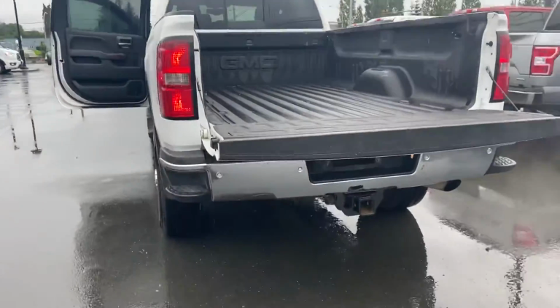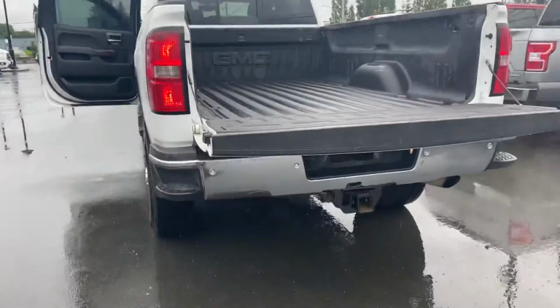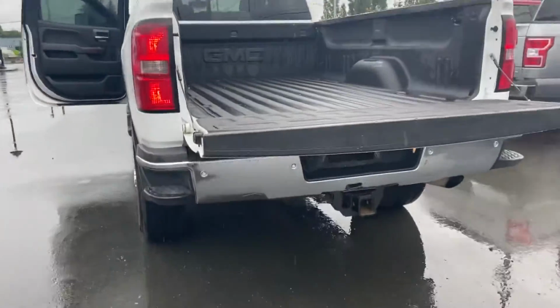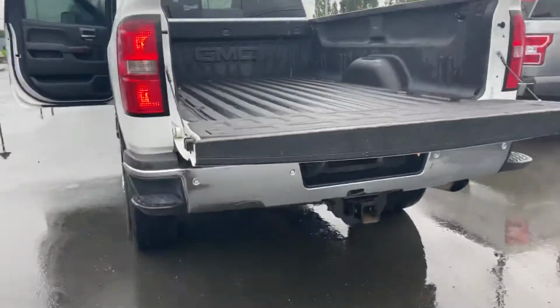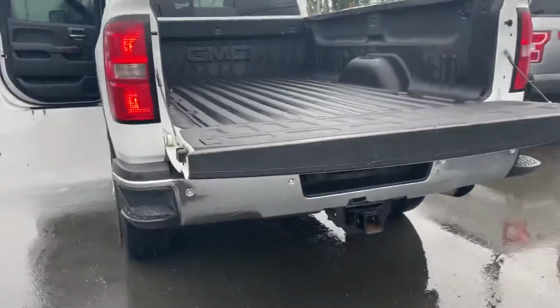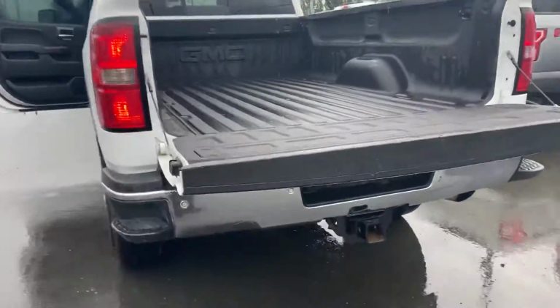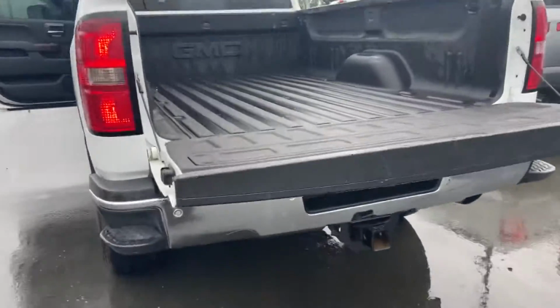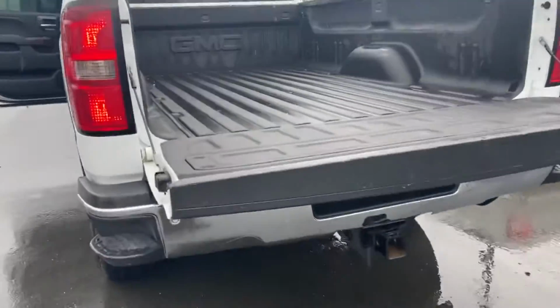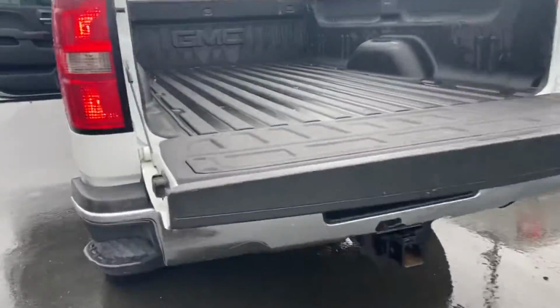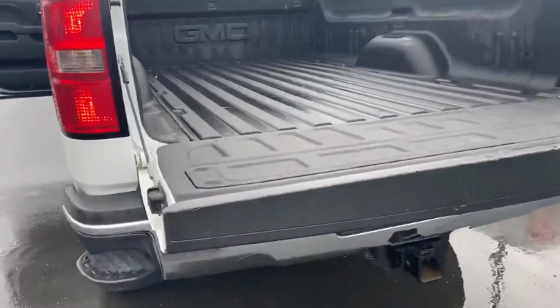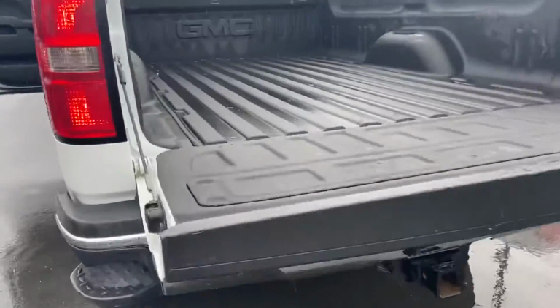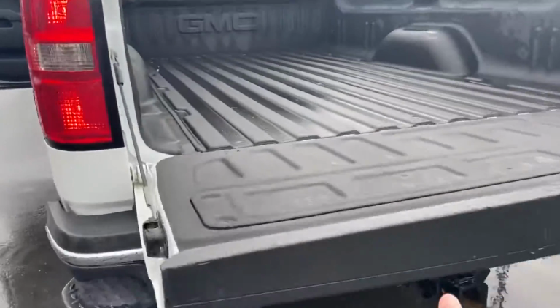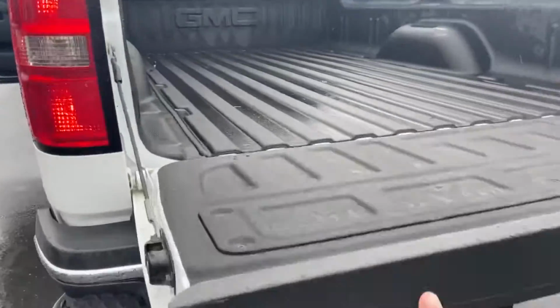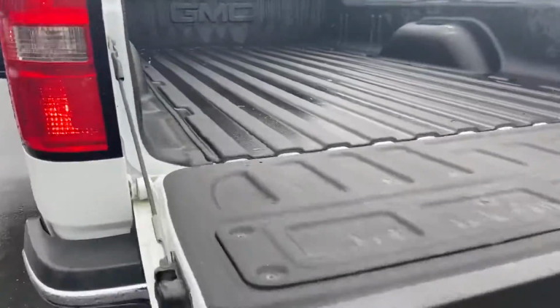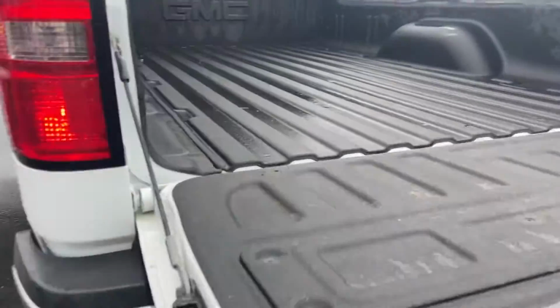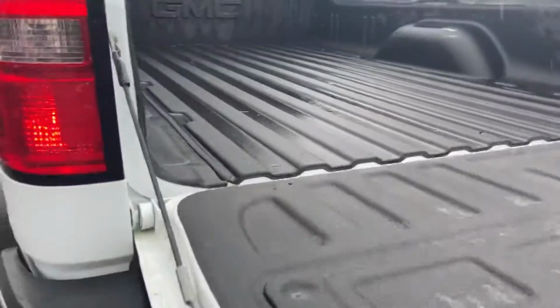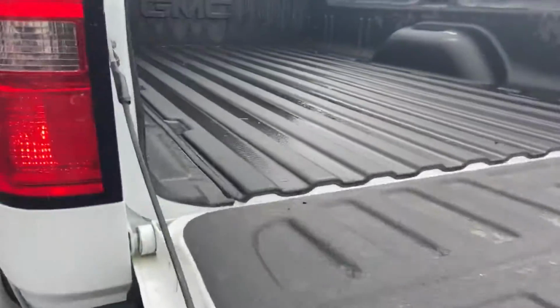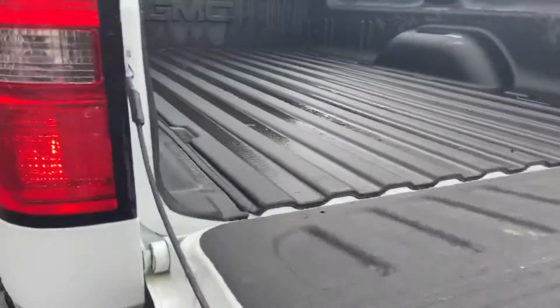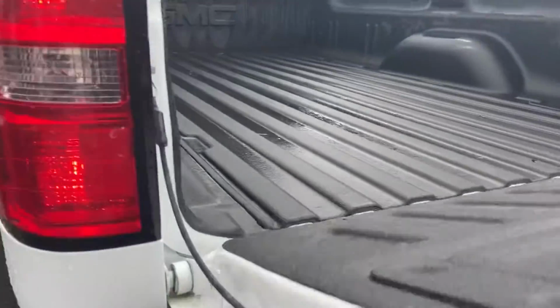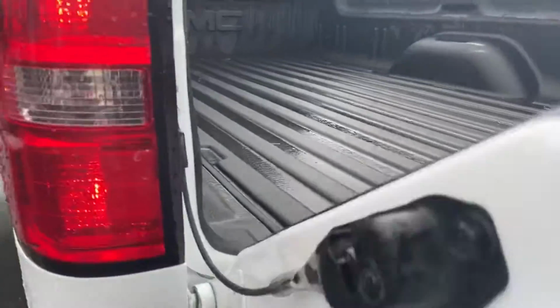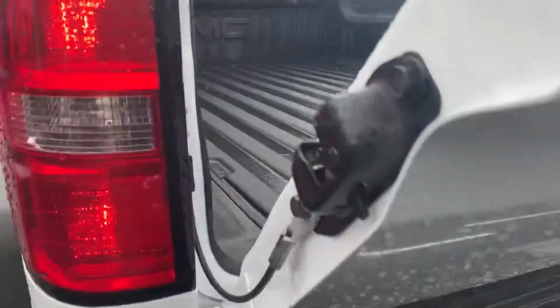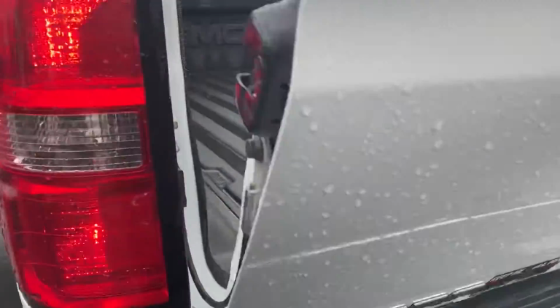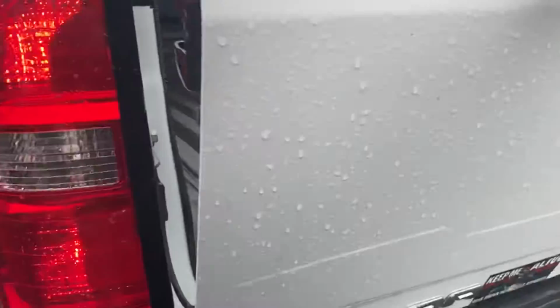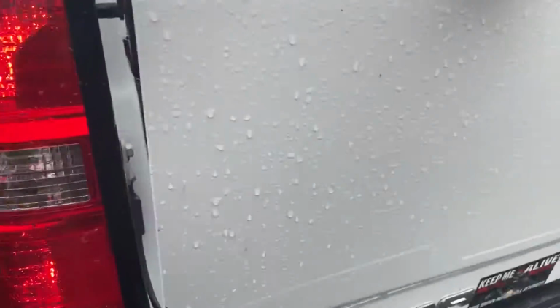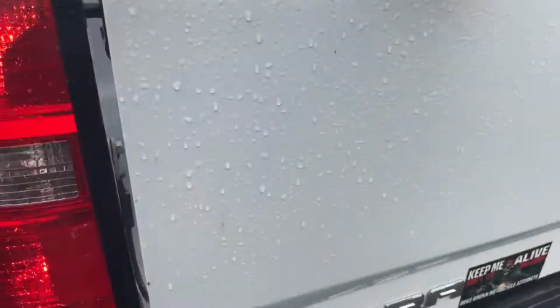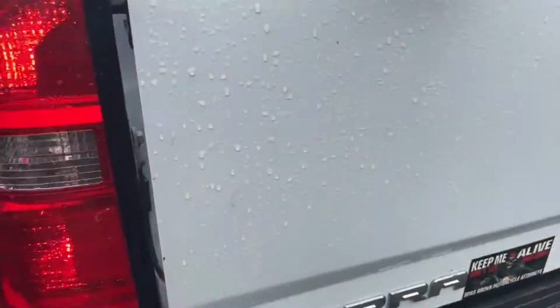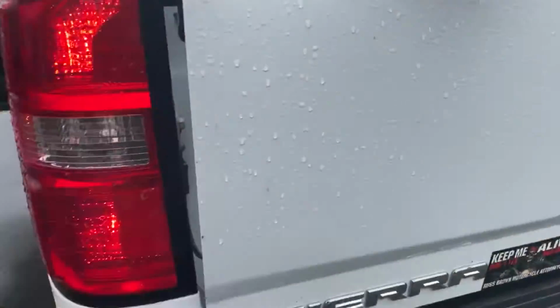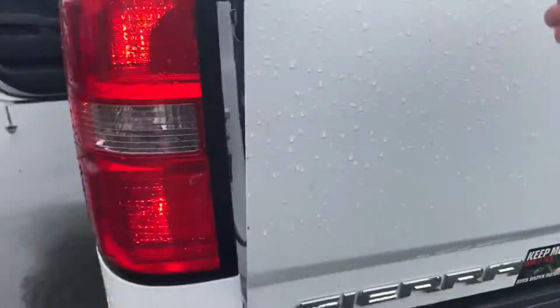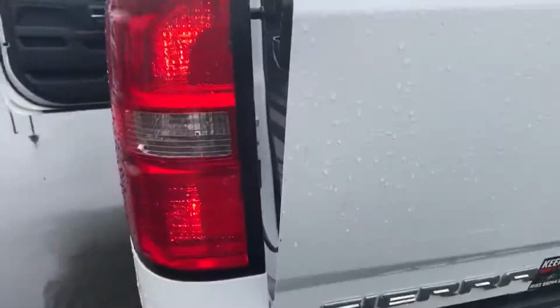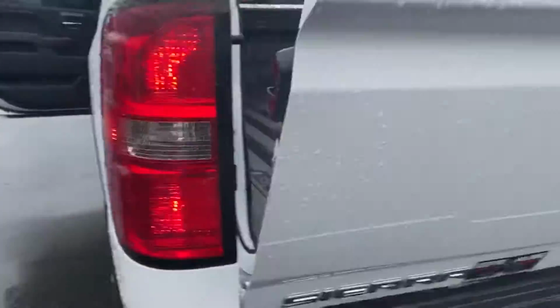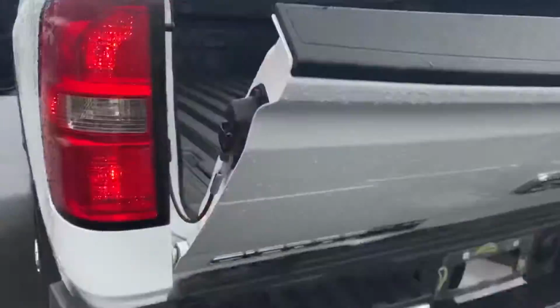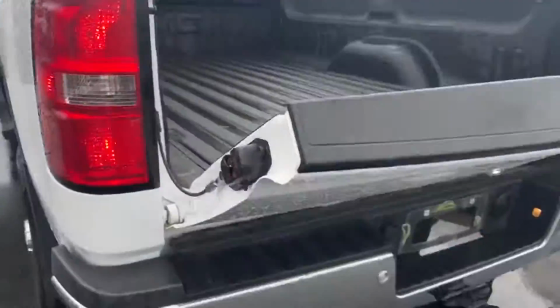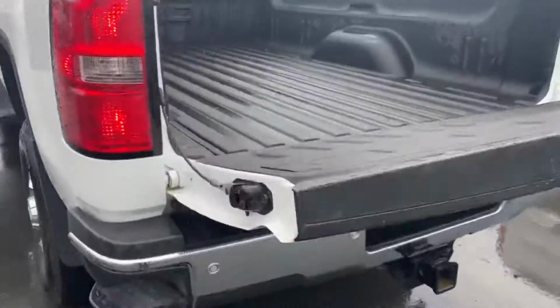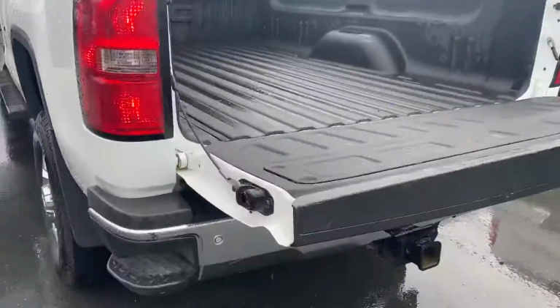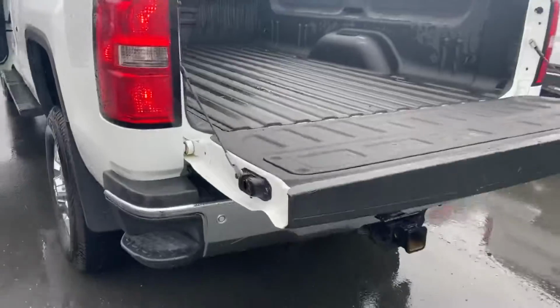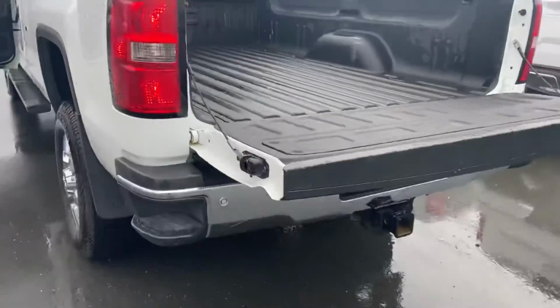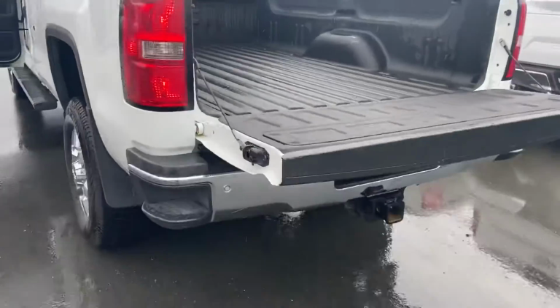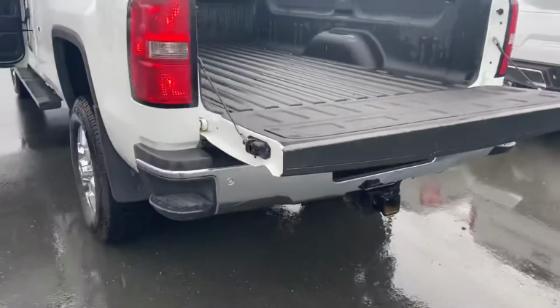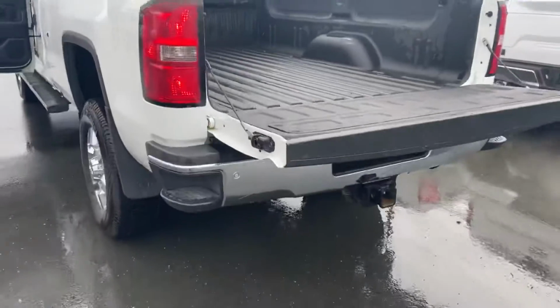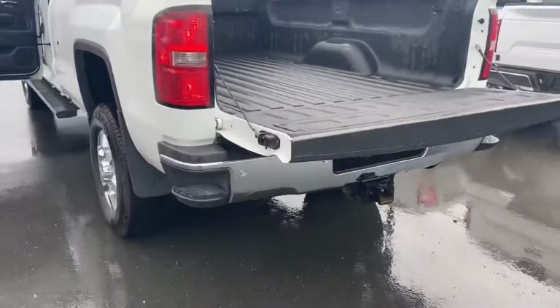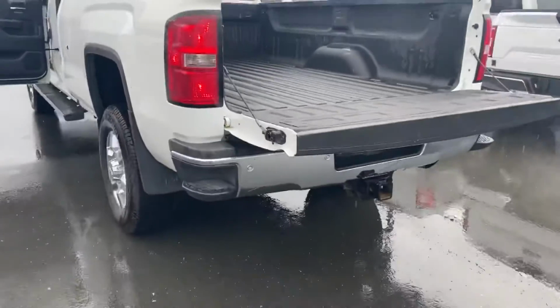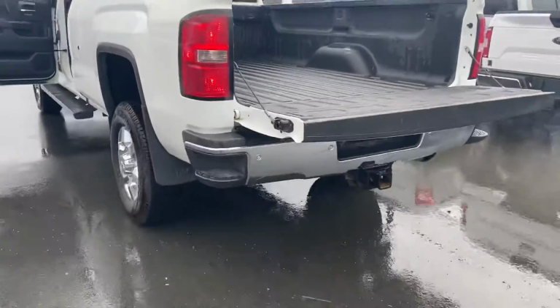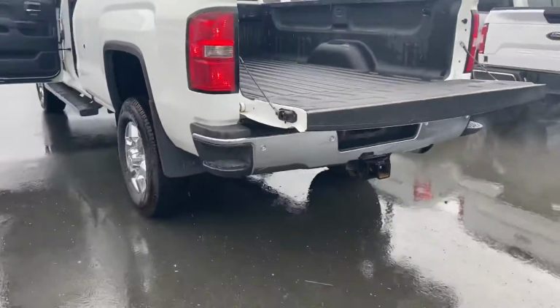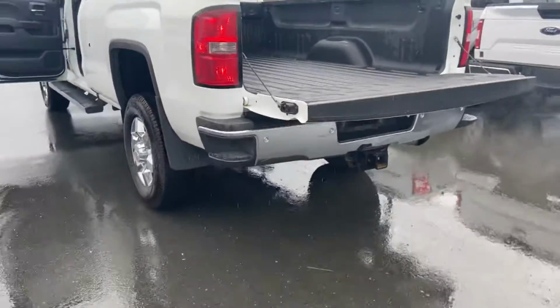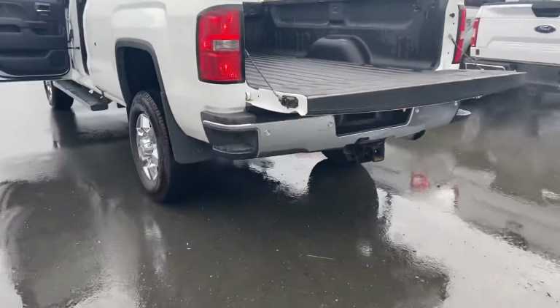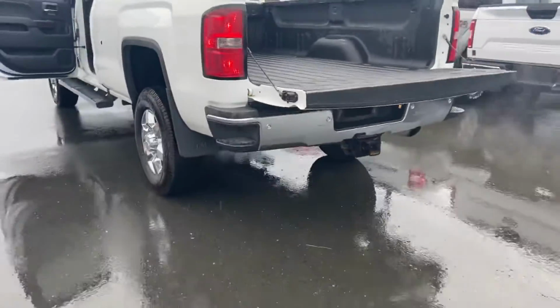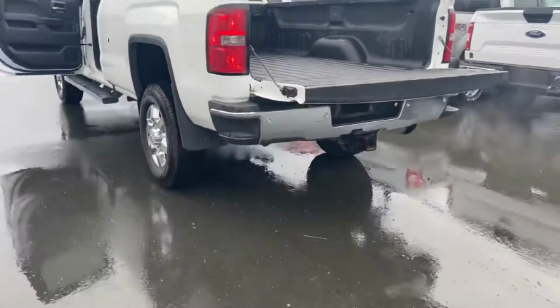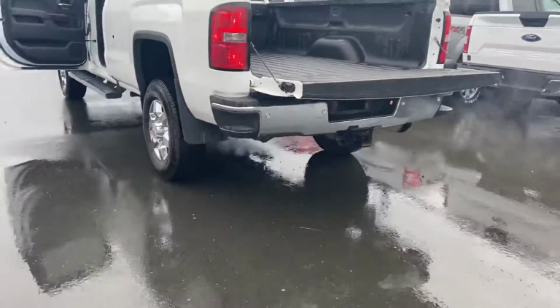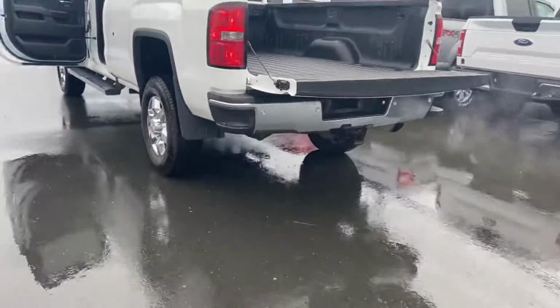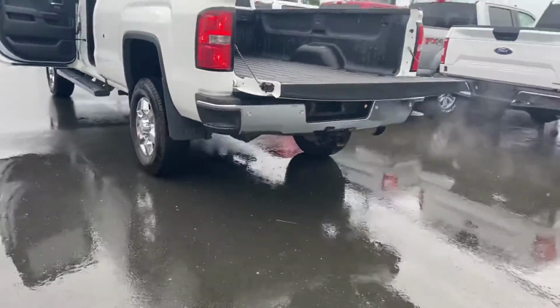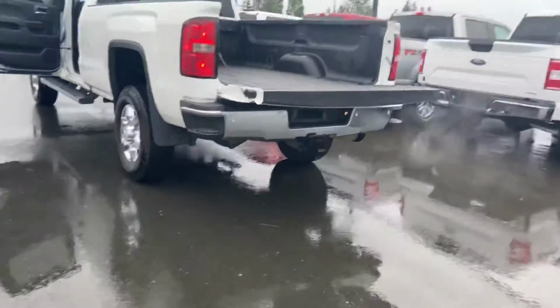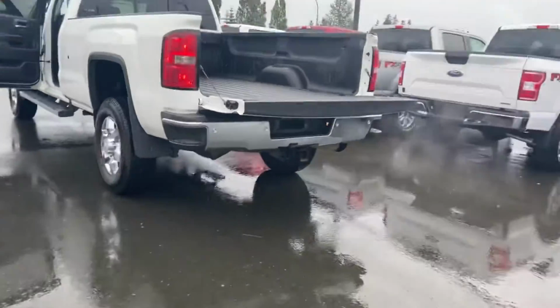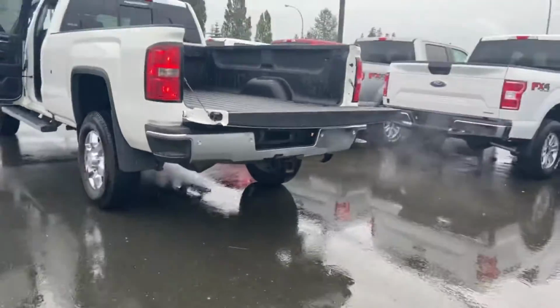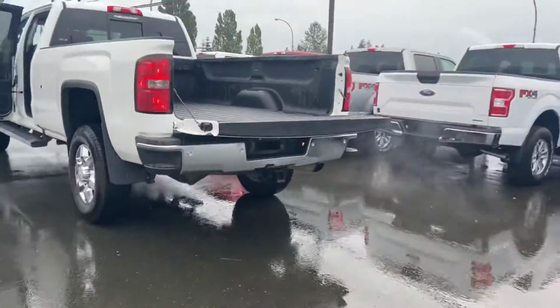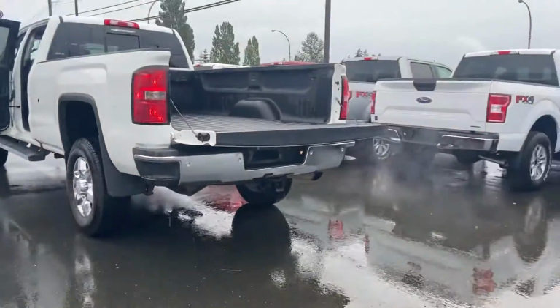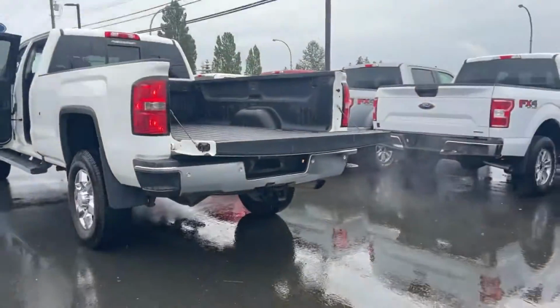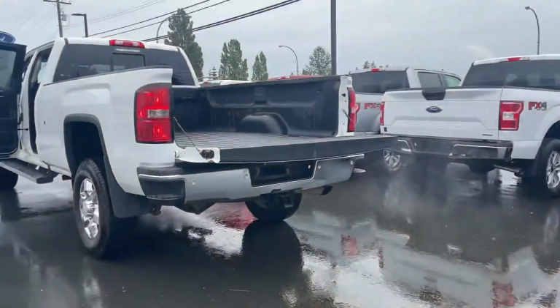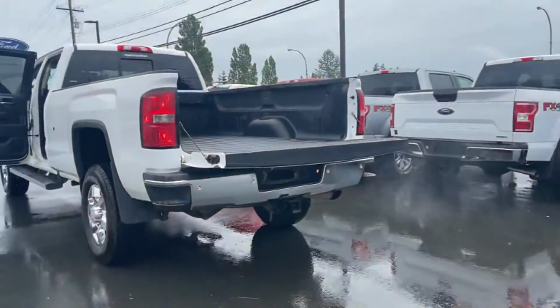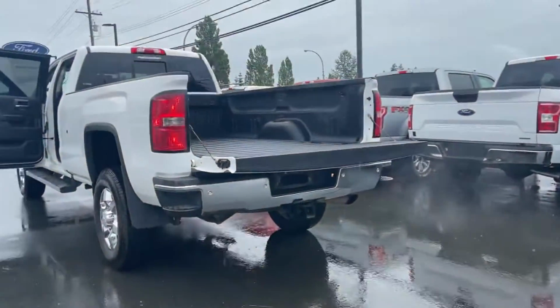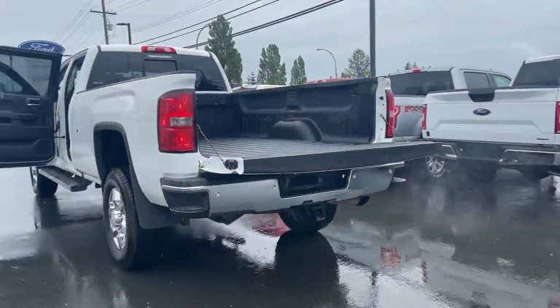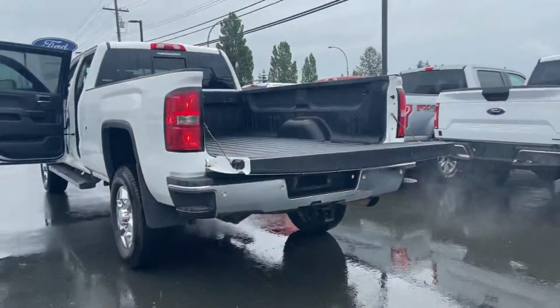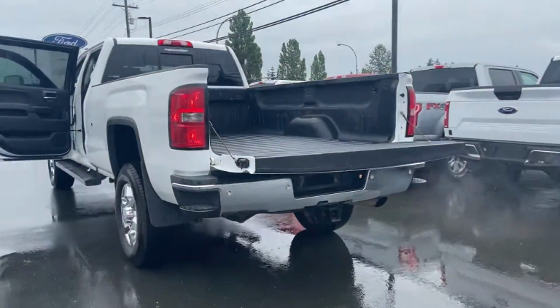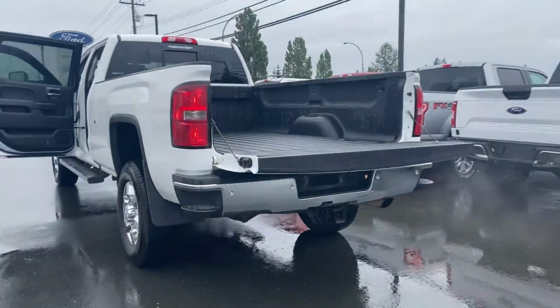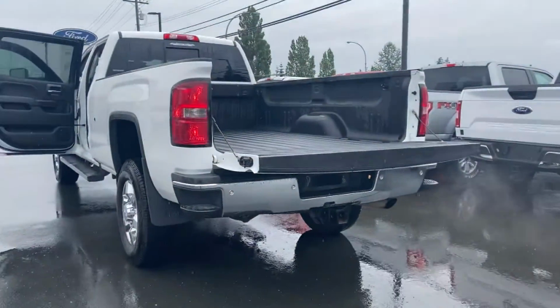It's got the easy step-down, so this thing has an easy drop tailgate — pretty cool. It's already set up for a big trailer hitch.